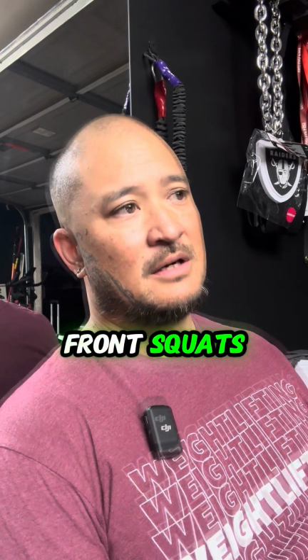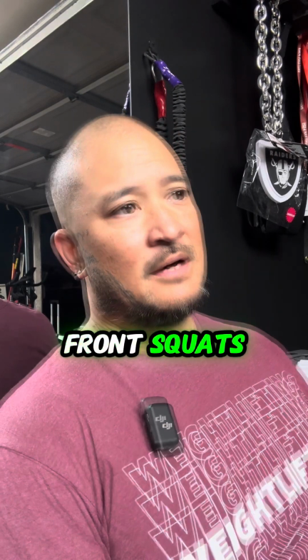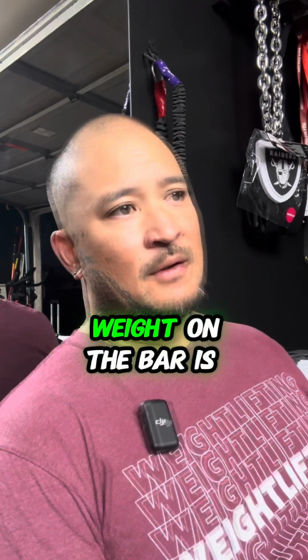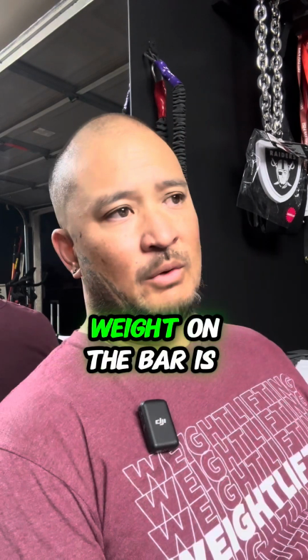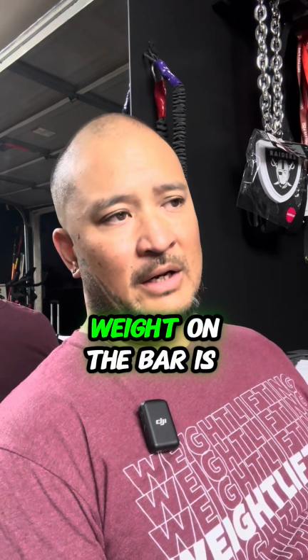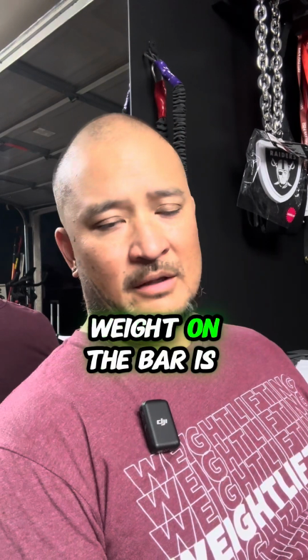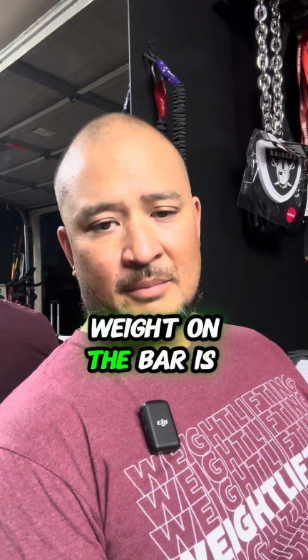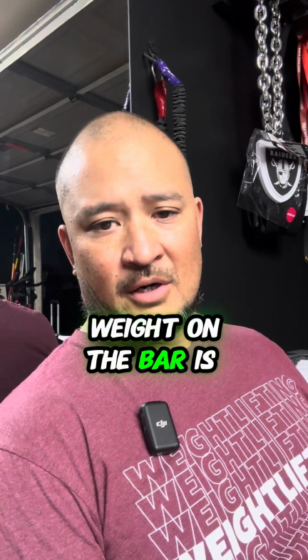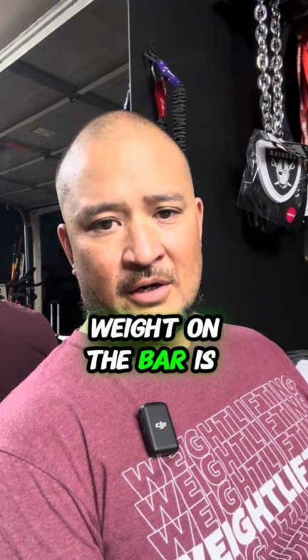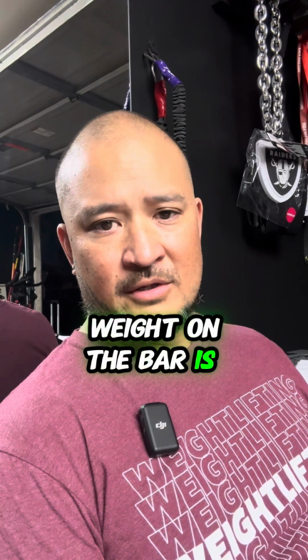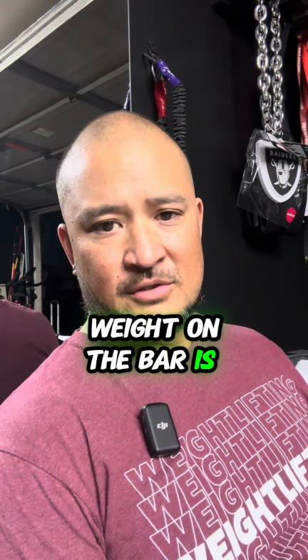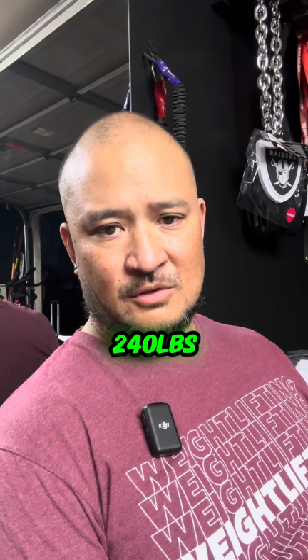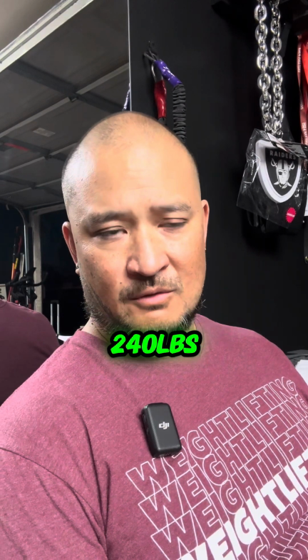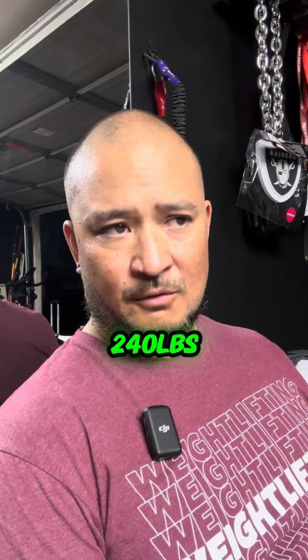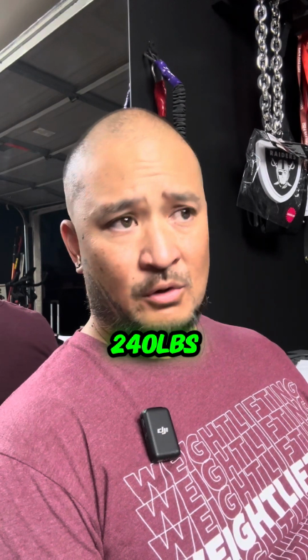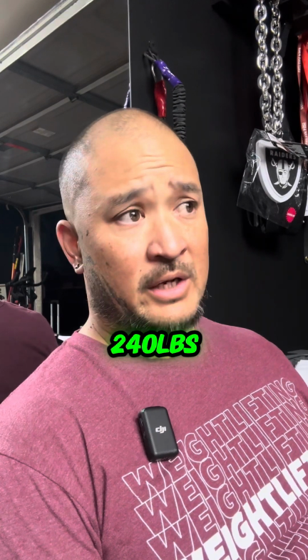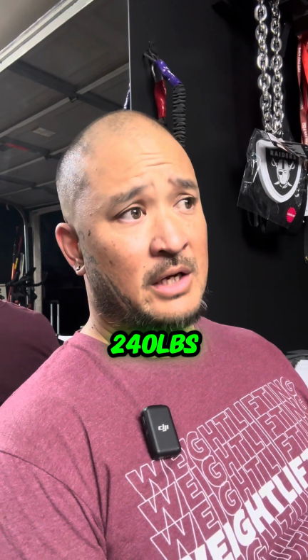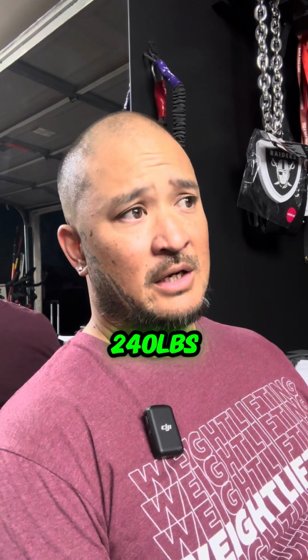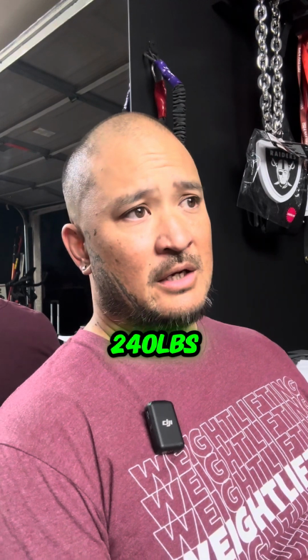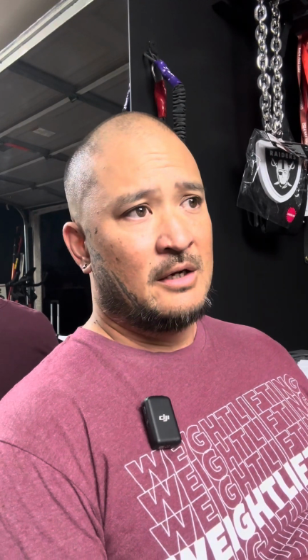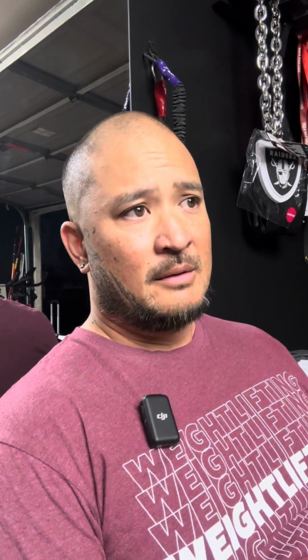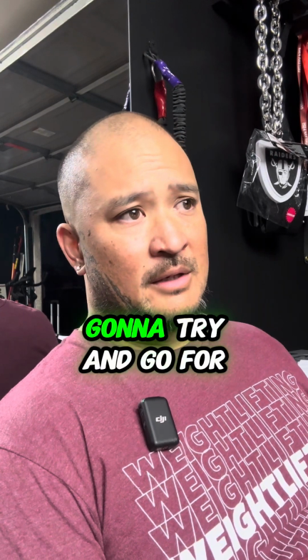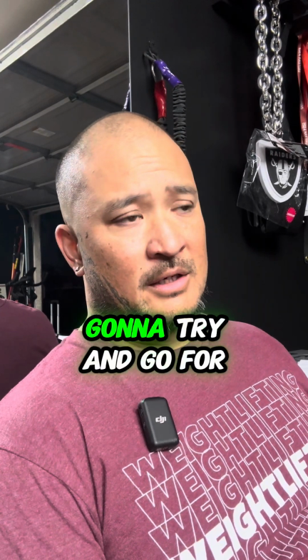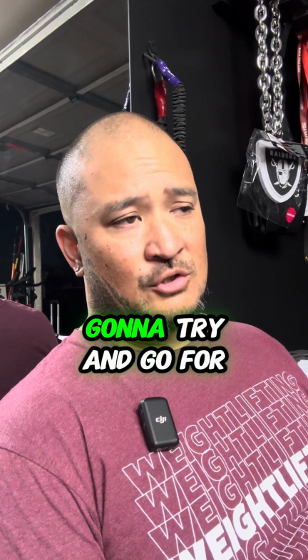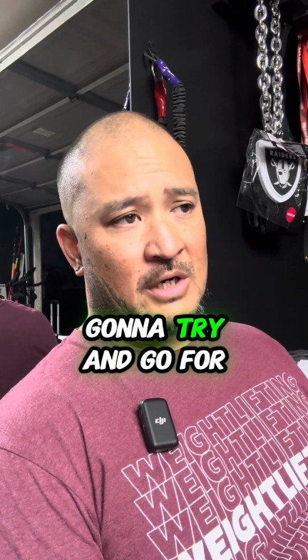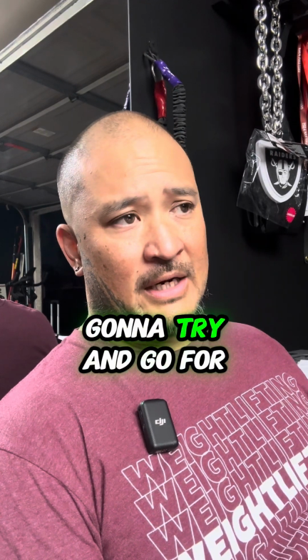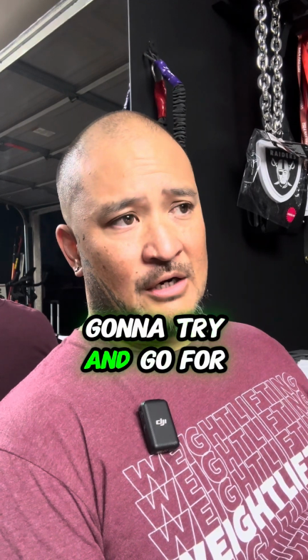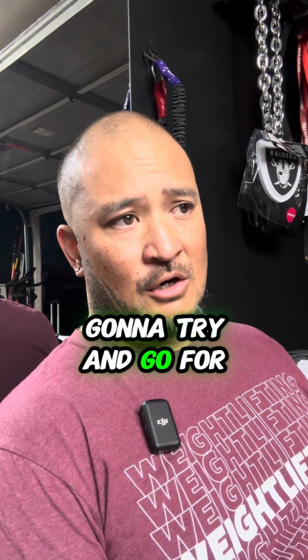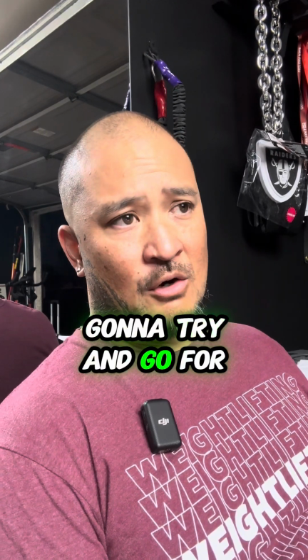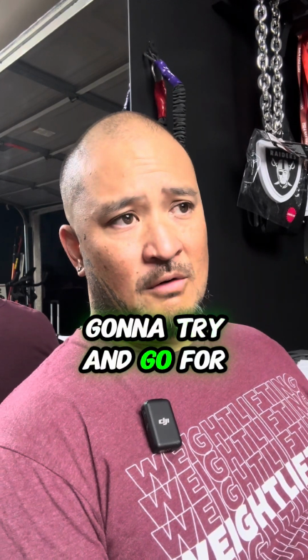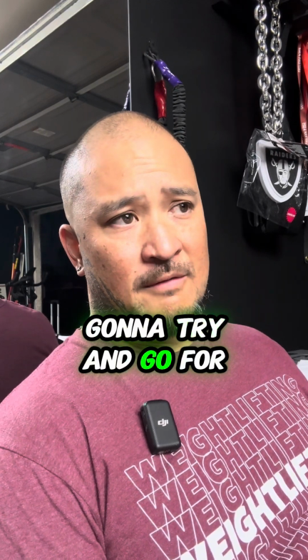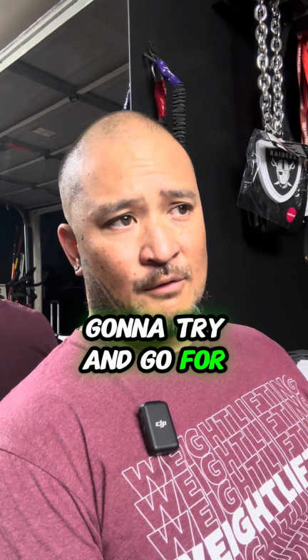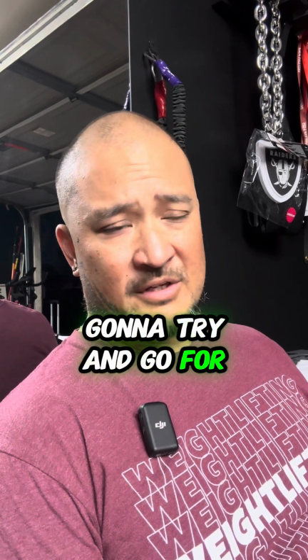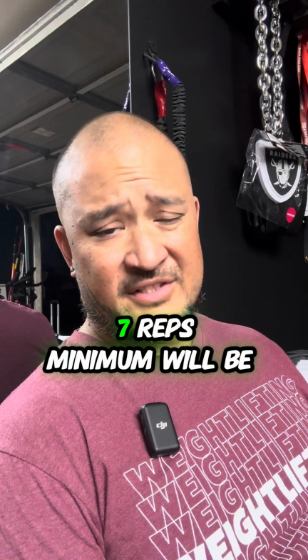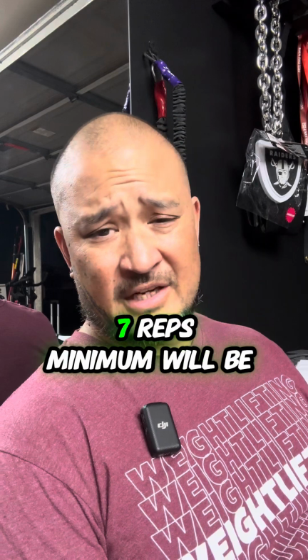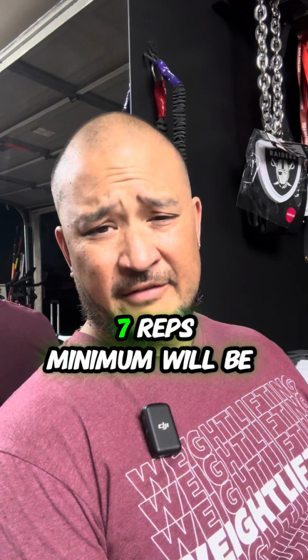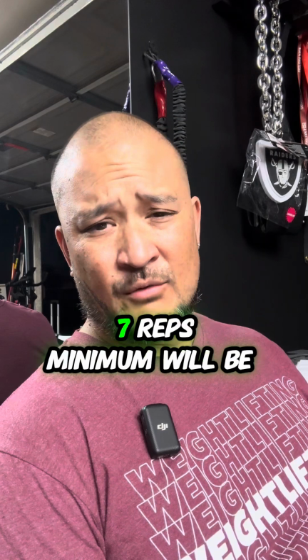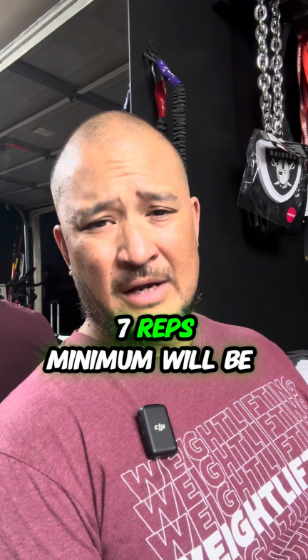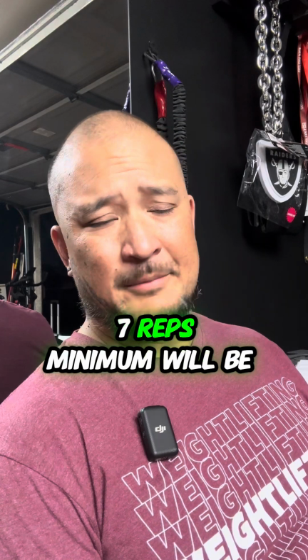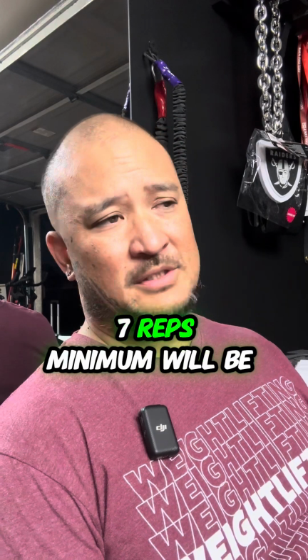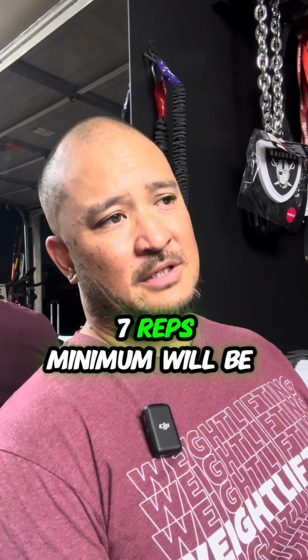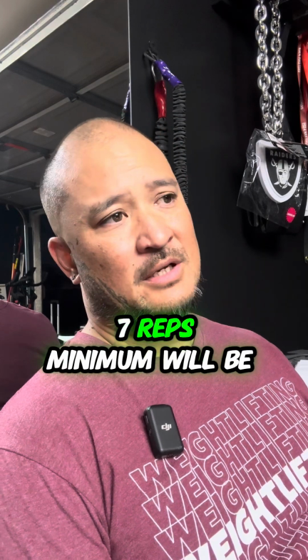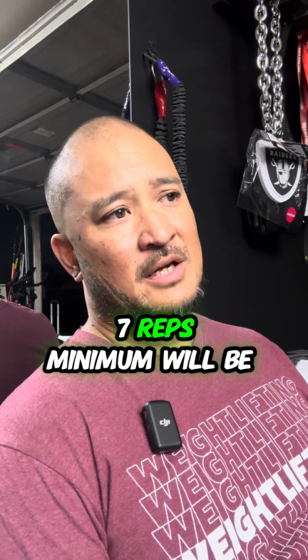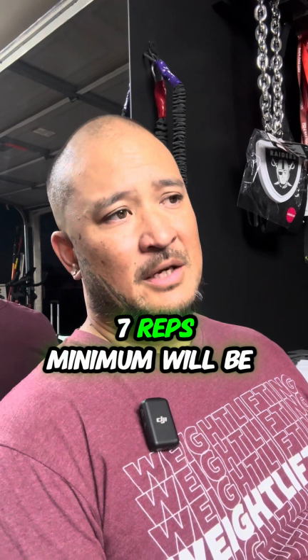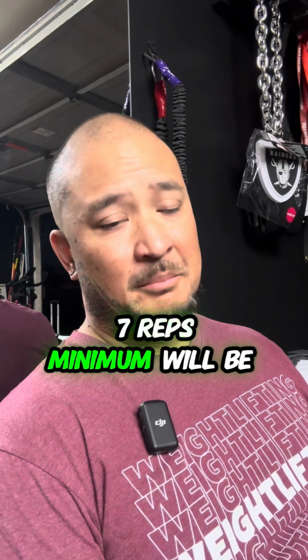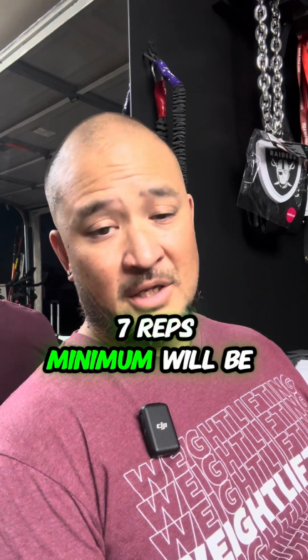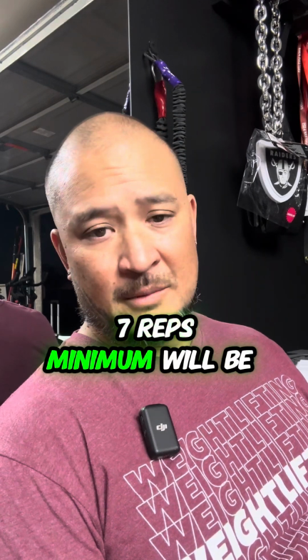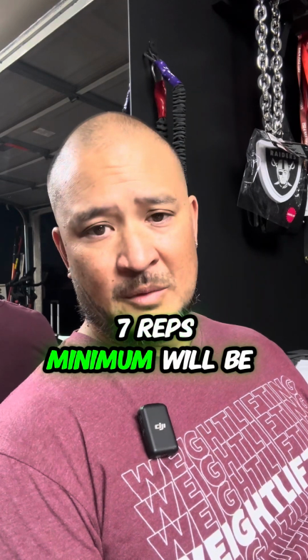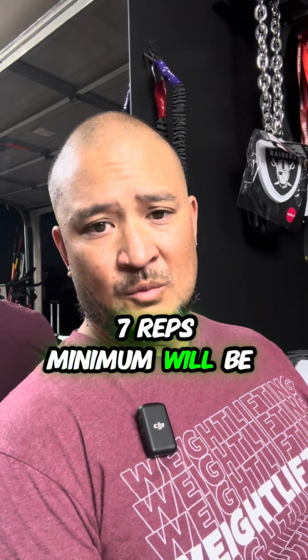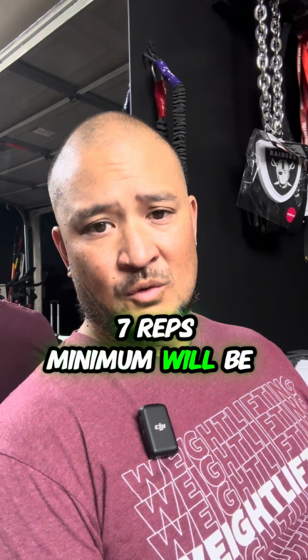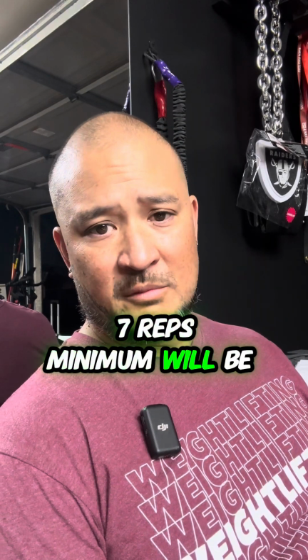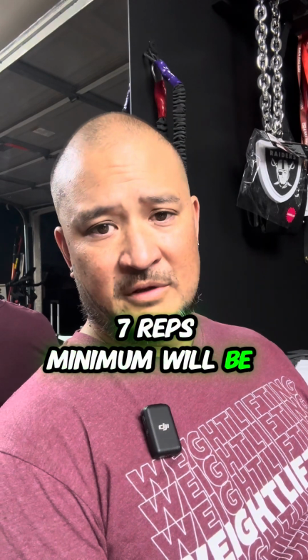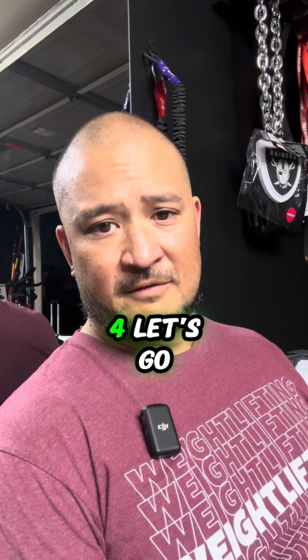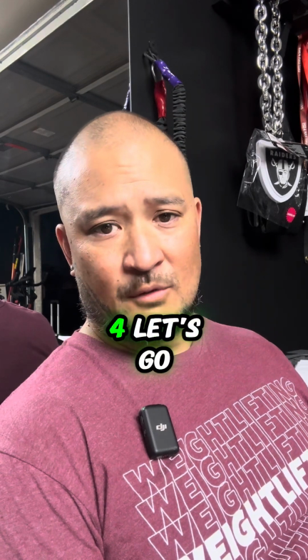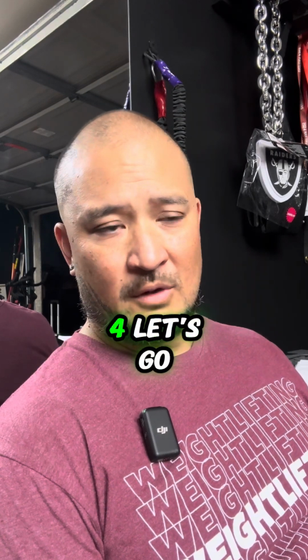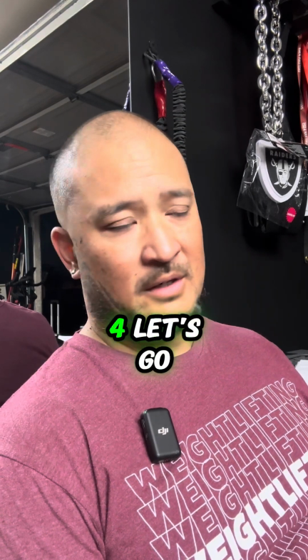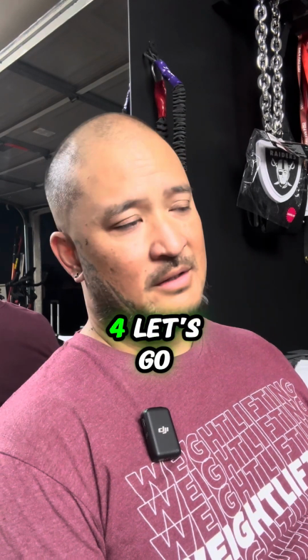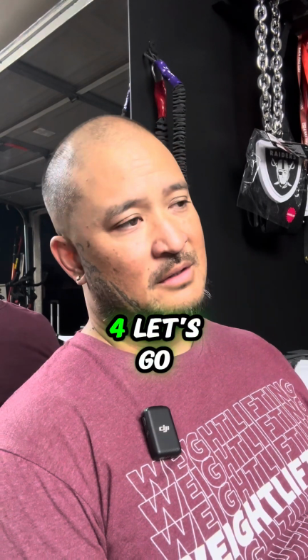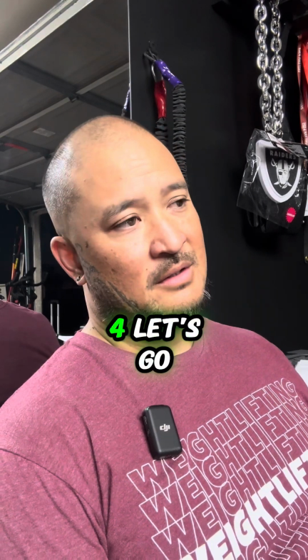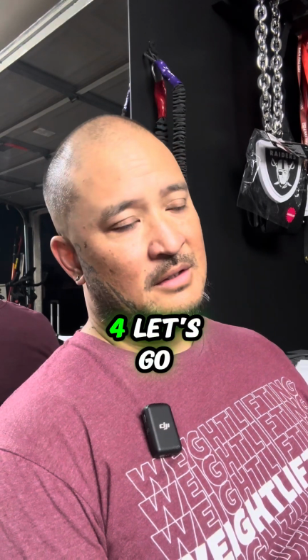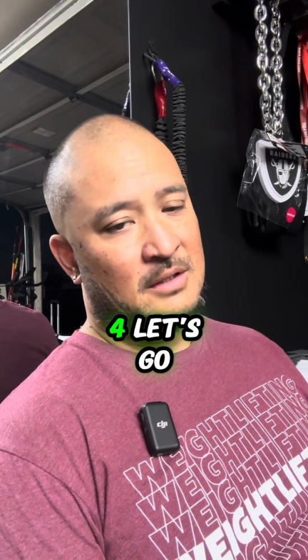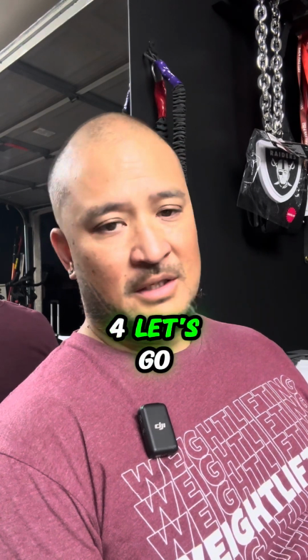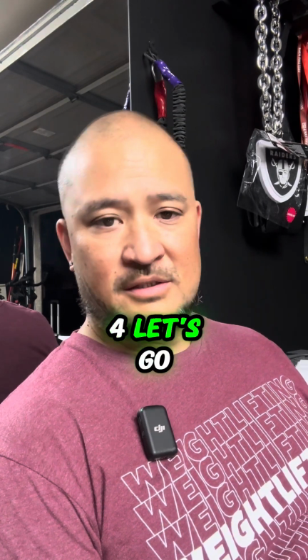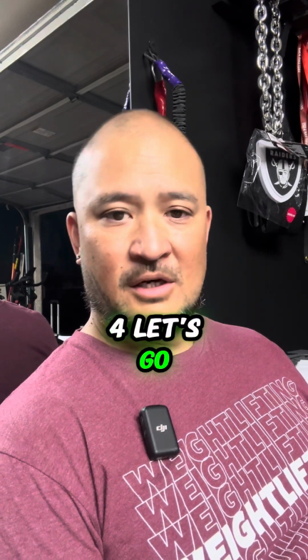Weight on the bar is 240. Going to try and go for seven reps, minimum will be four. Let's go.